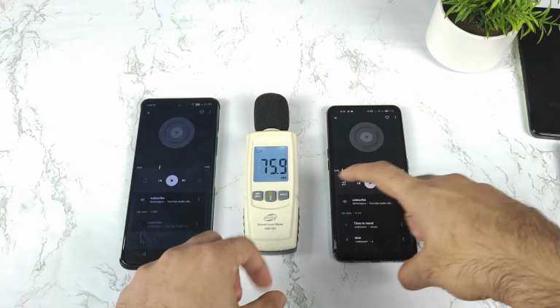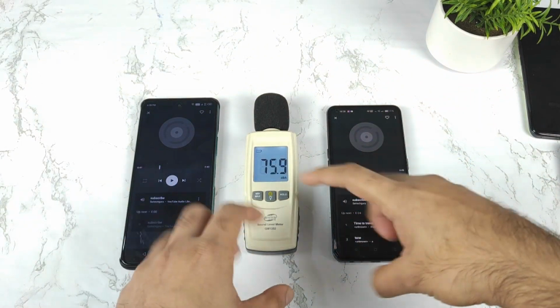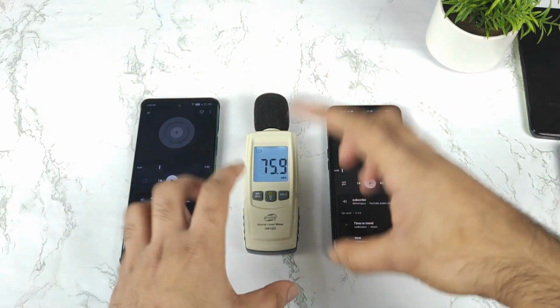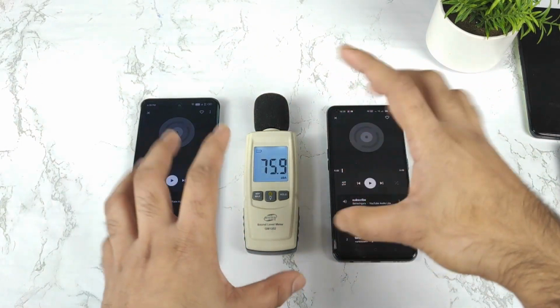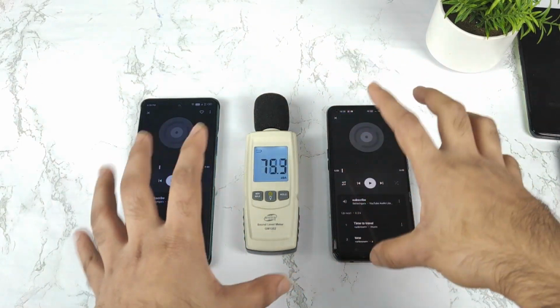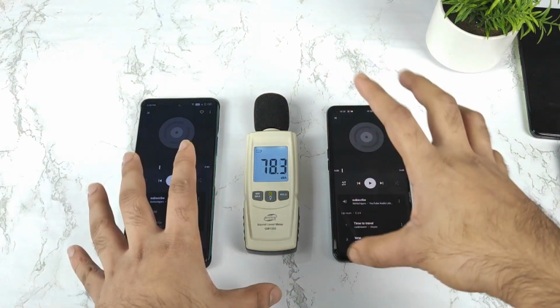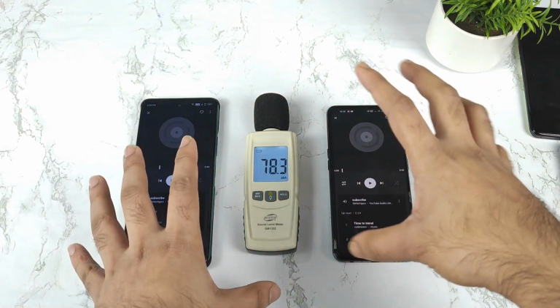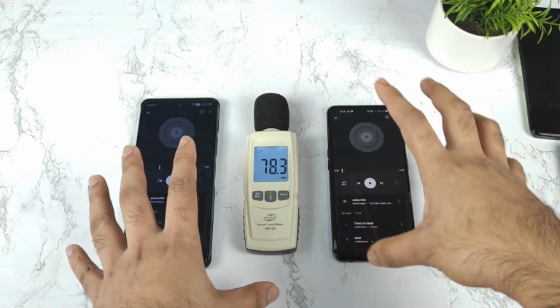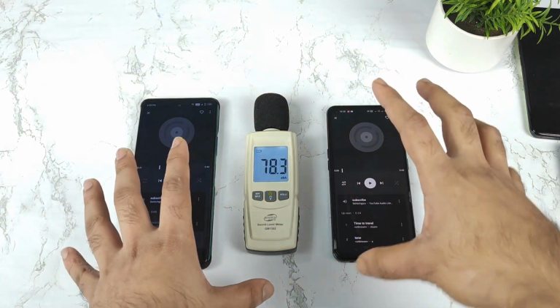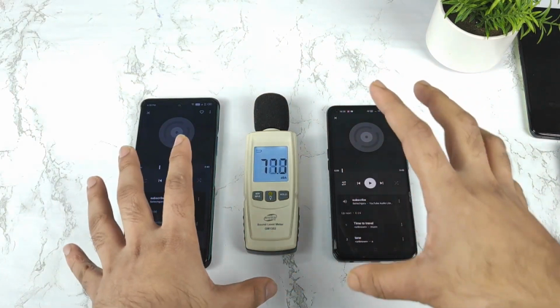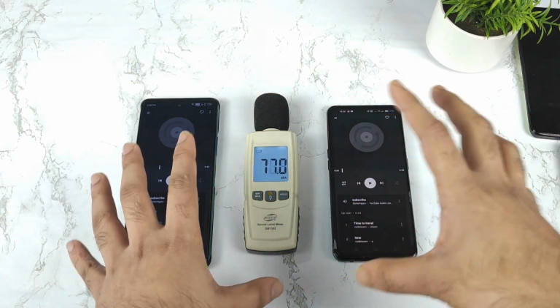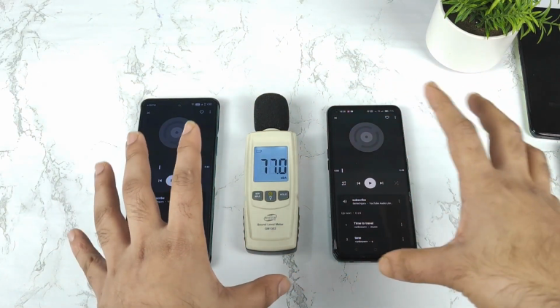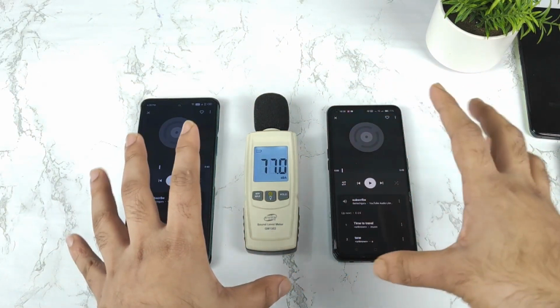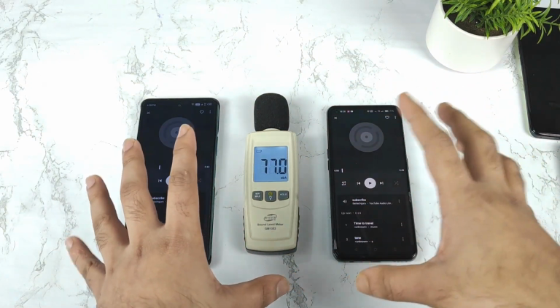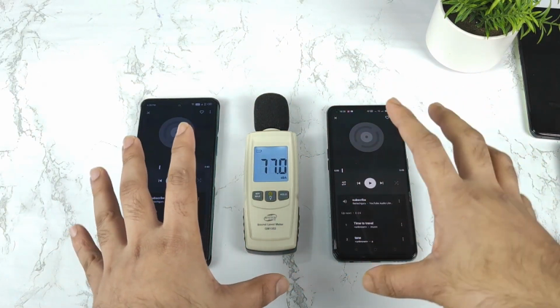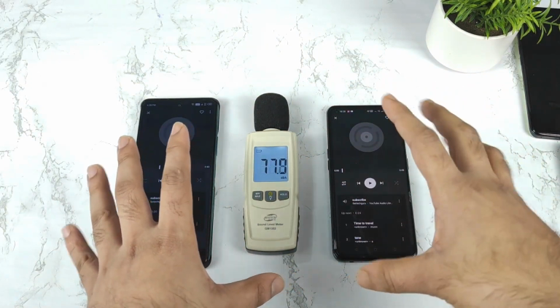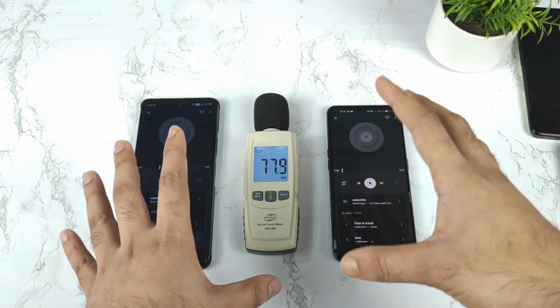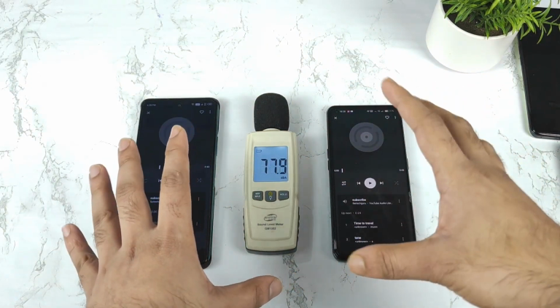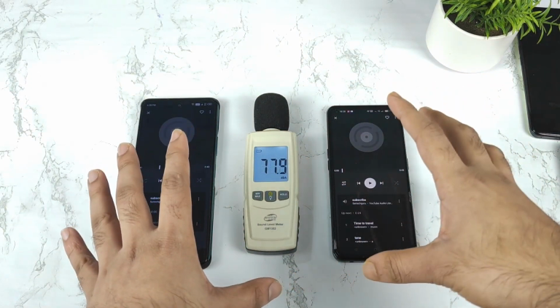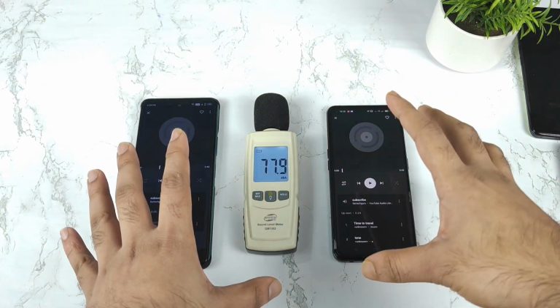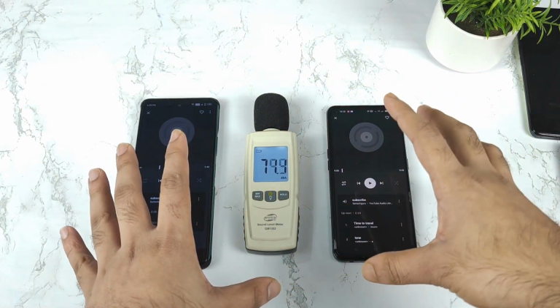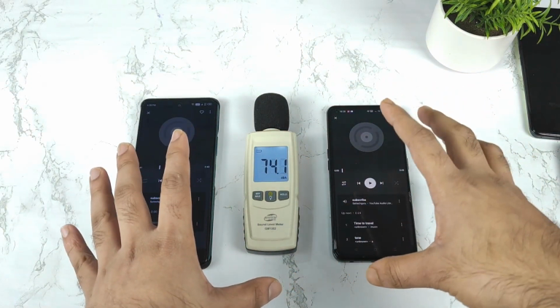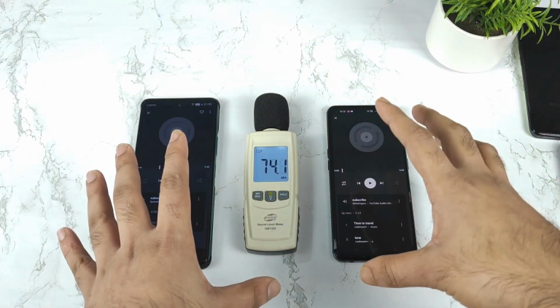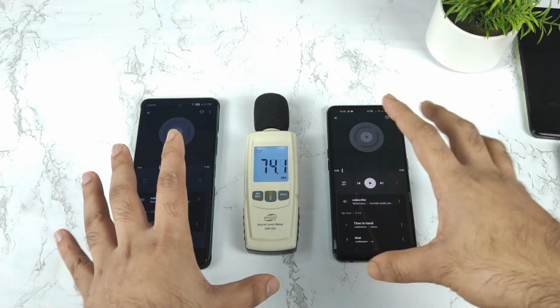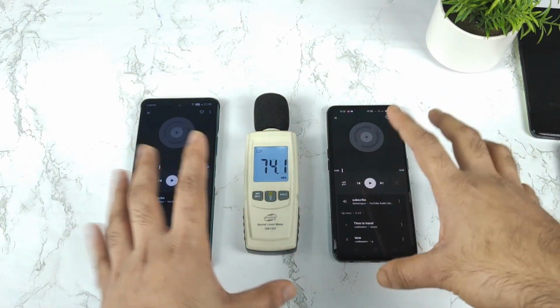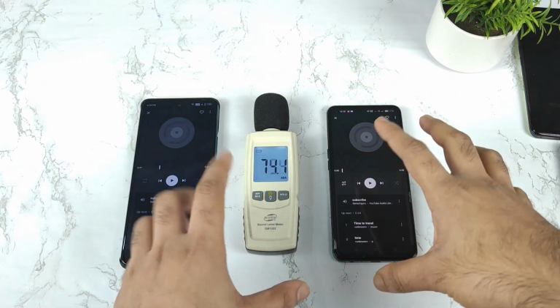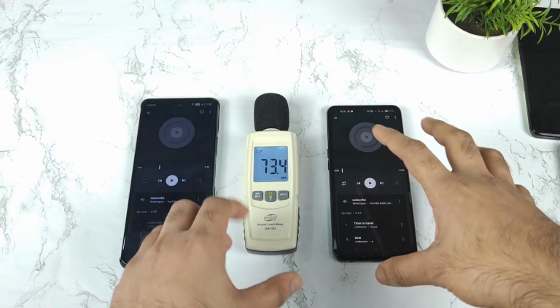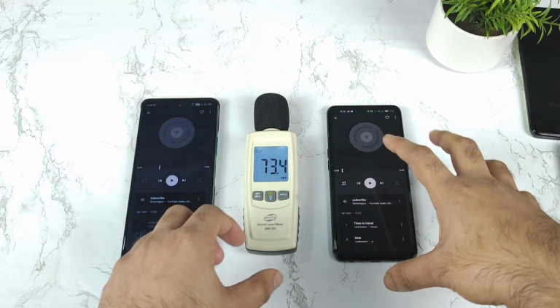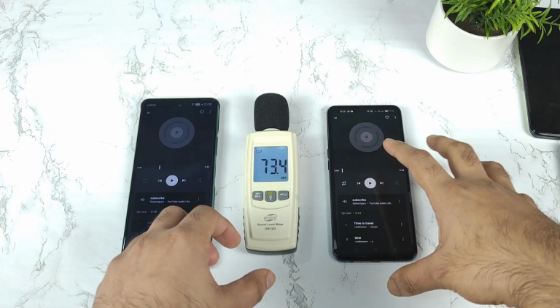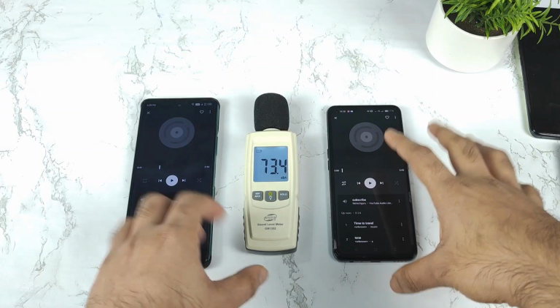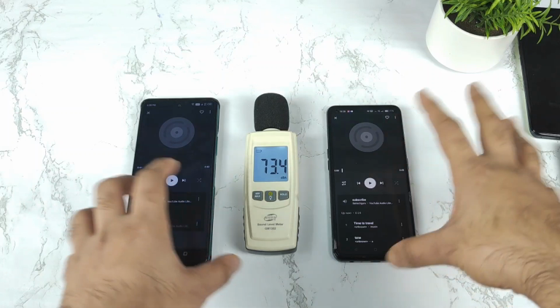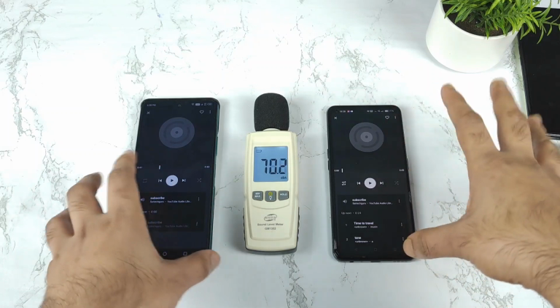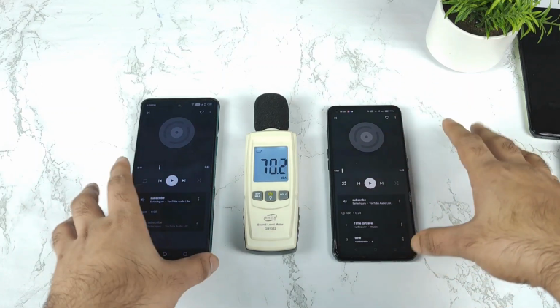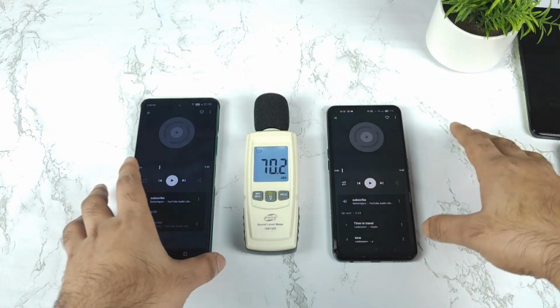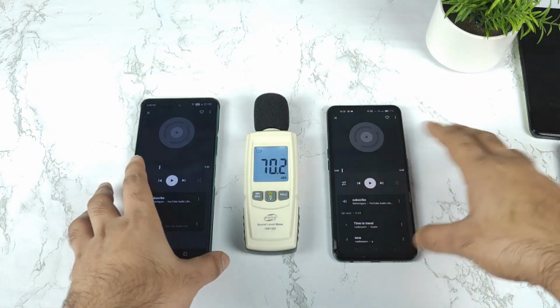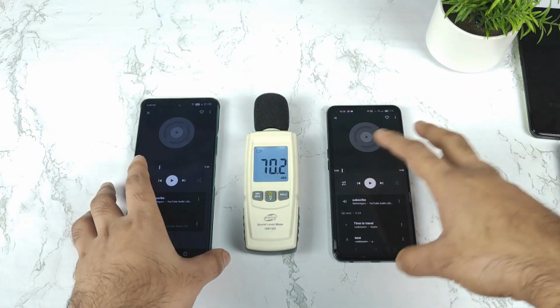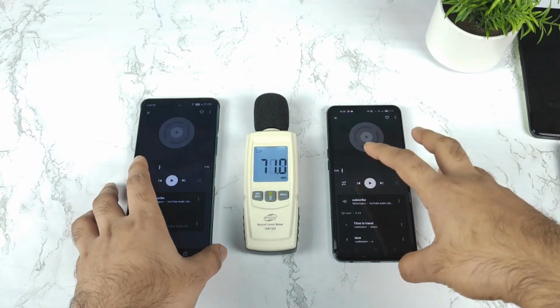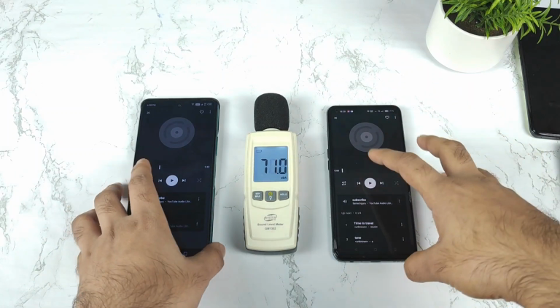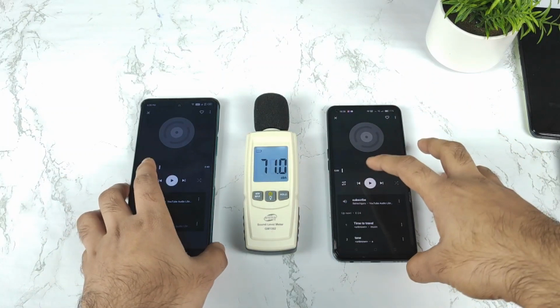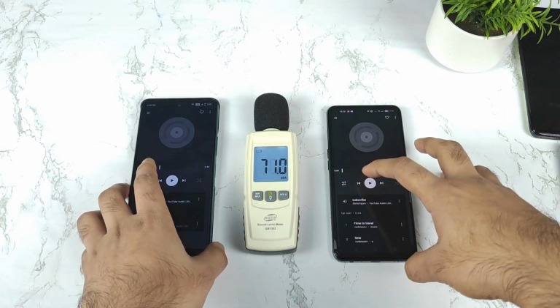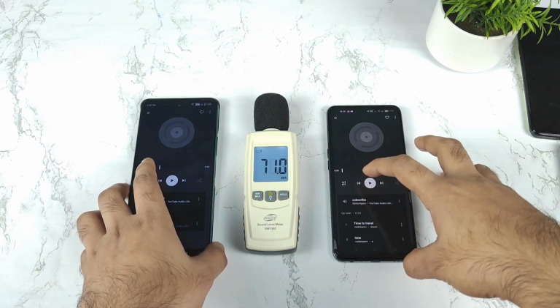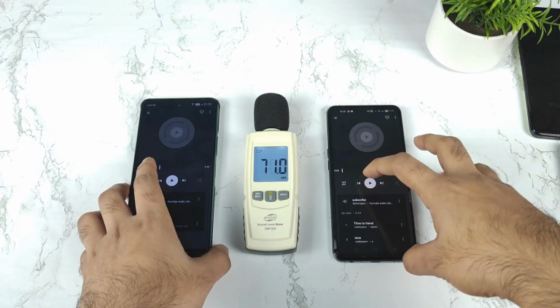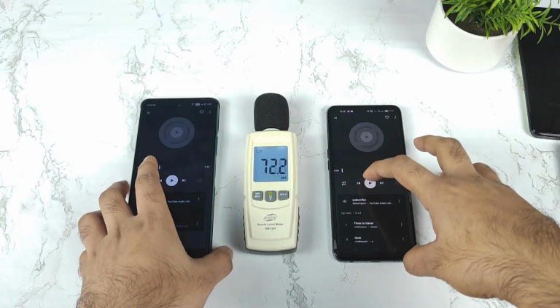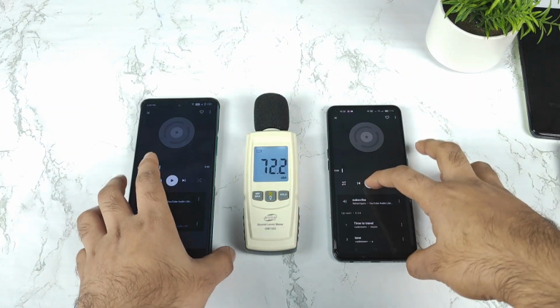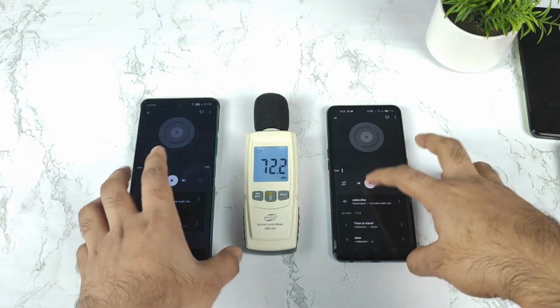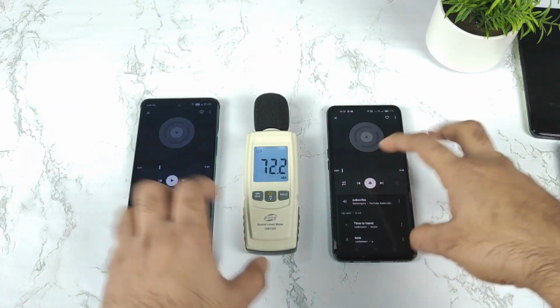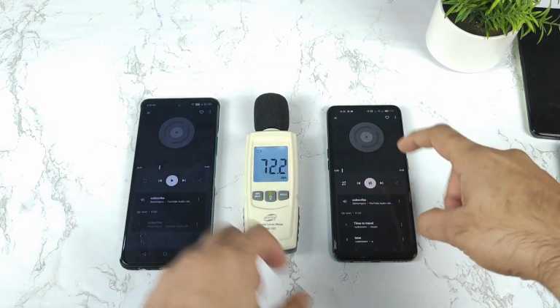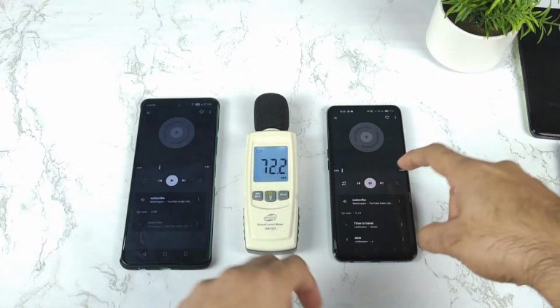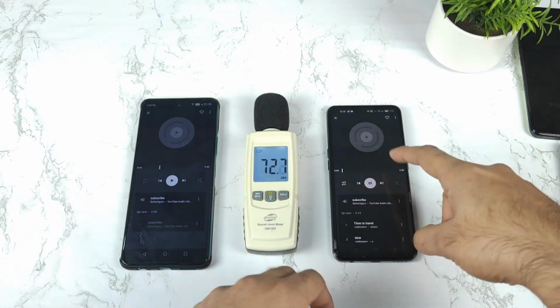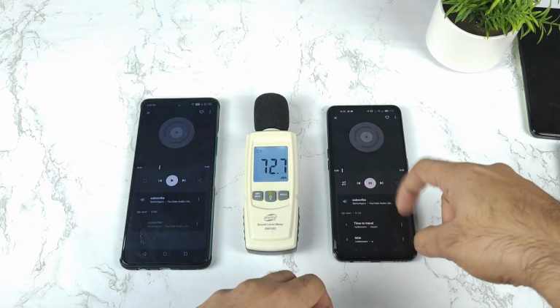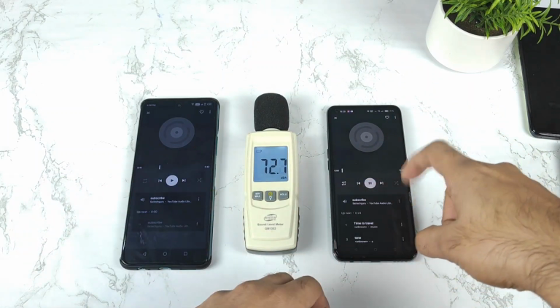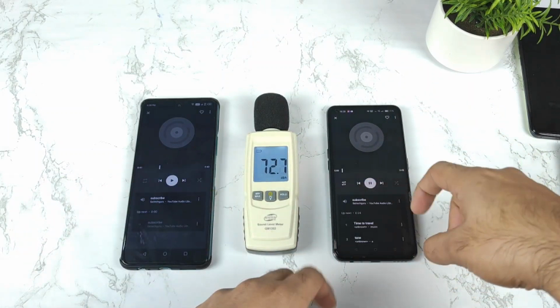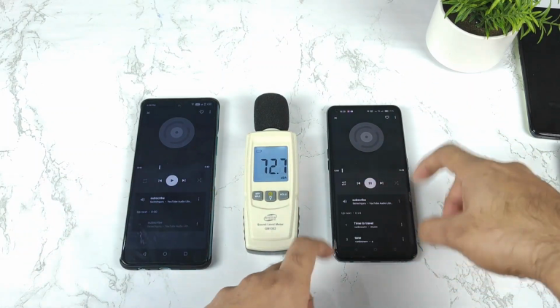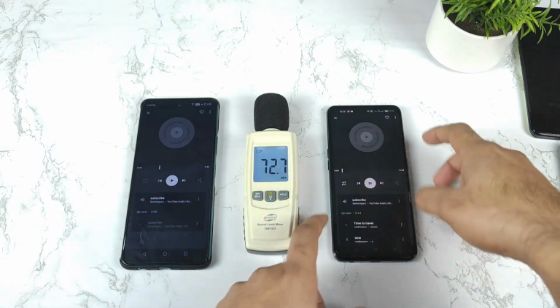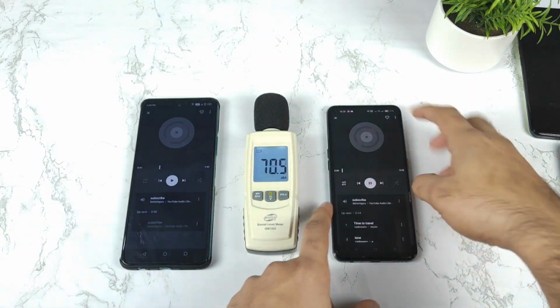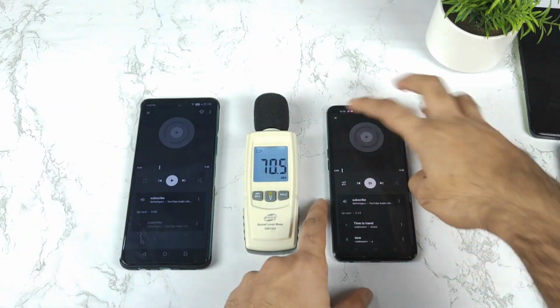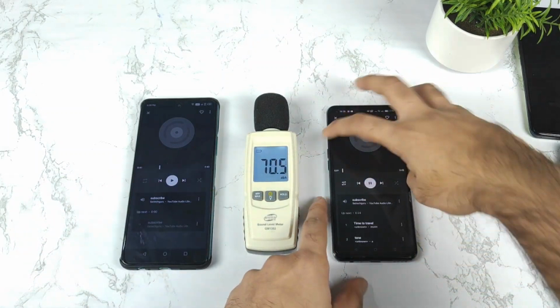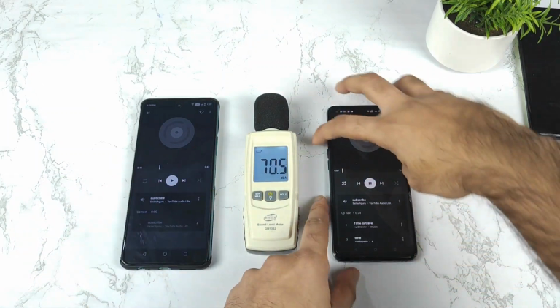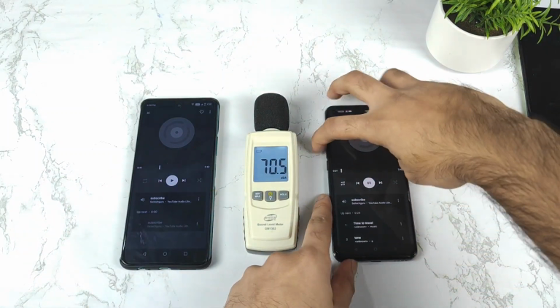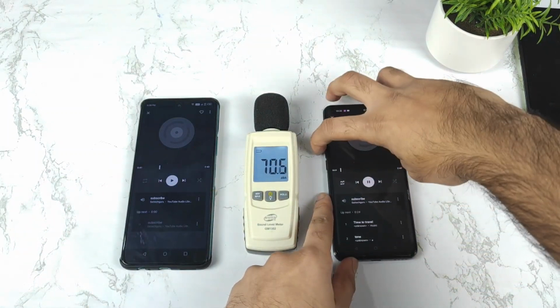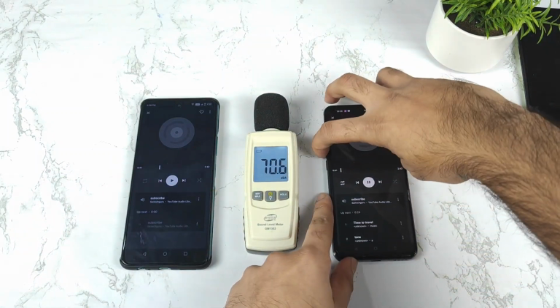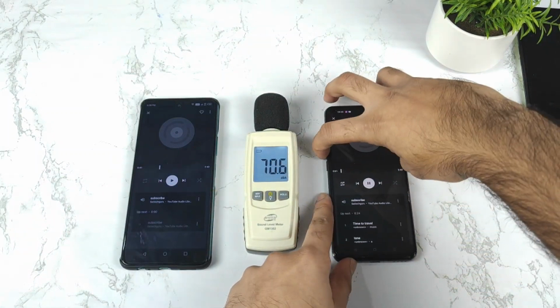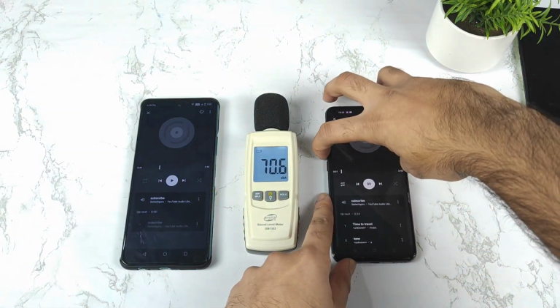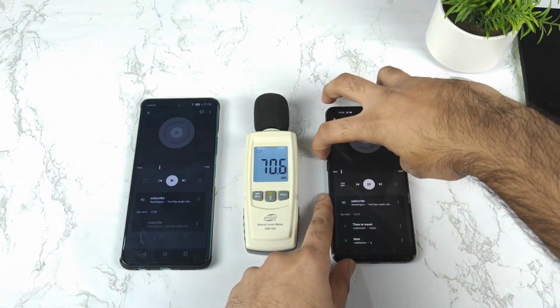It reached close to 88, and around 80 to 70 decibels overall on the Infinix Note 11s. Now let's see what will happen with the Realme X and Max.